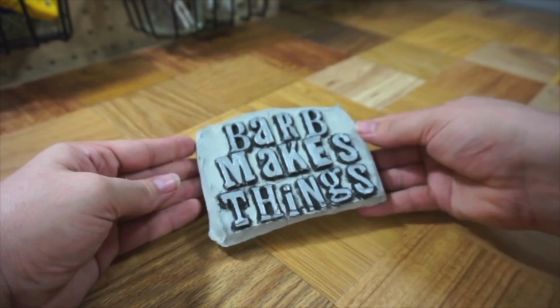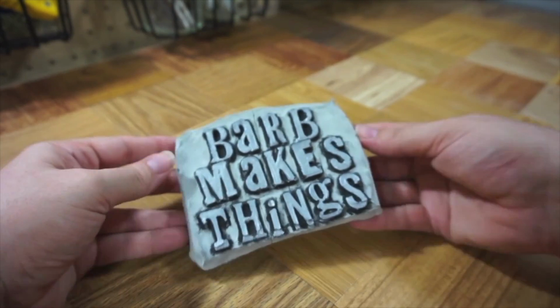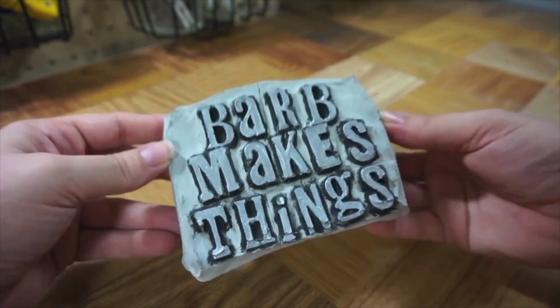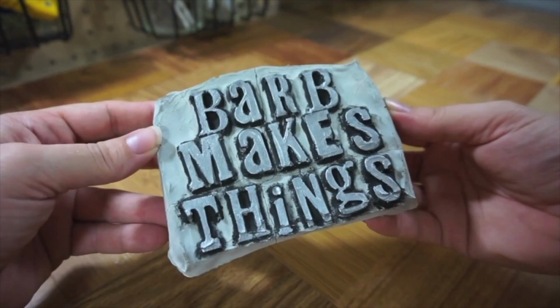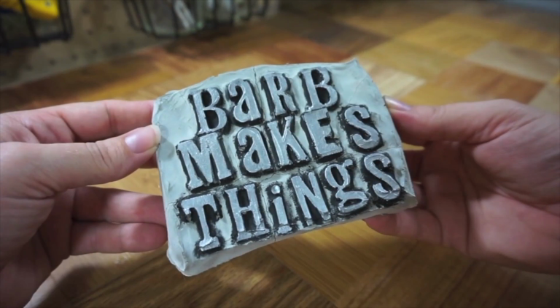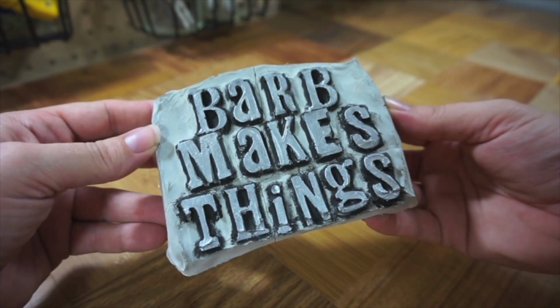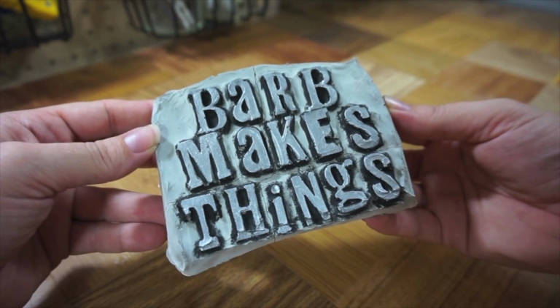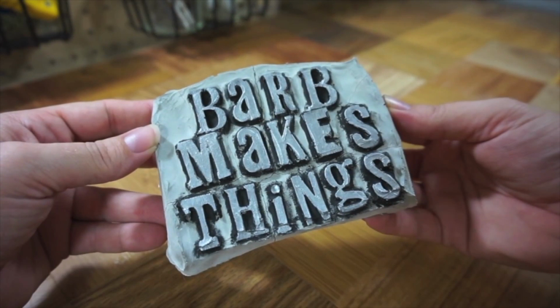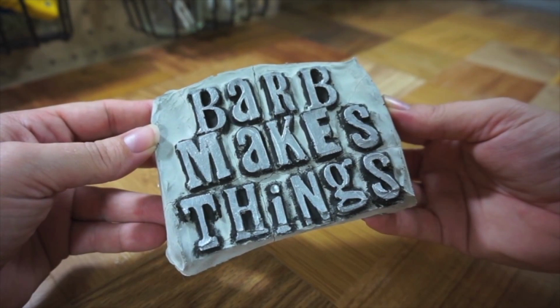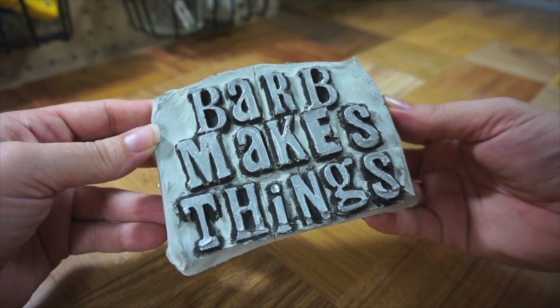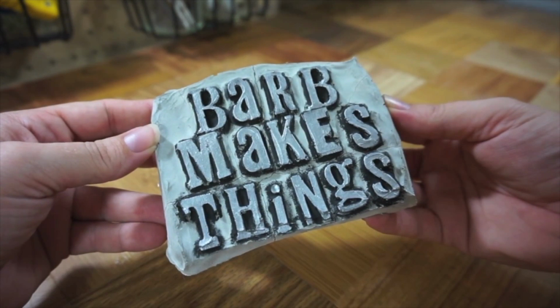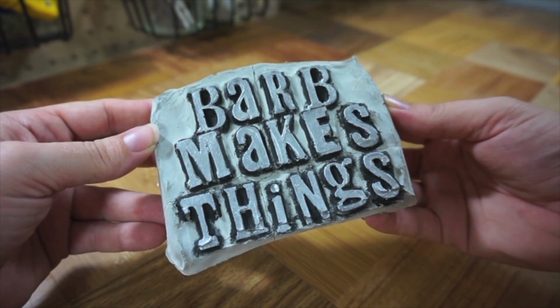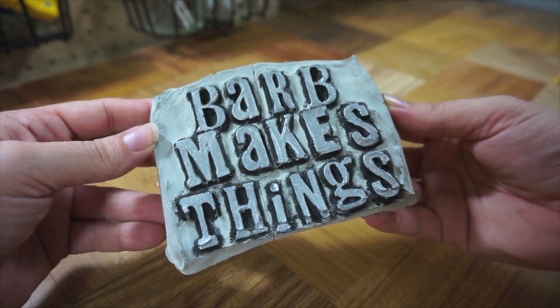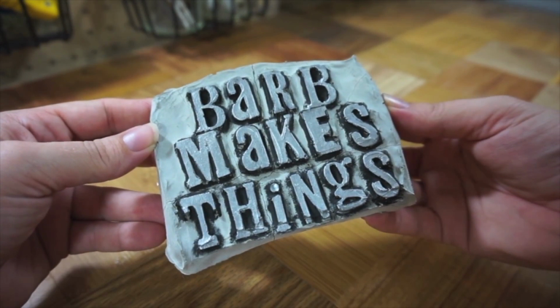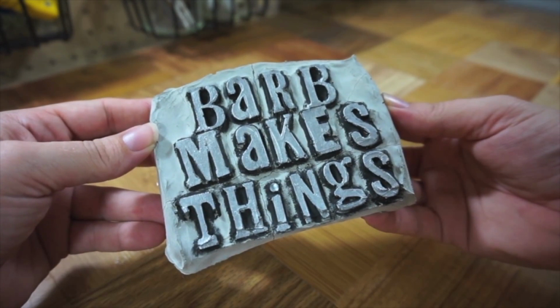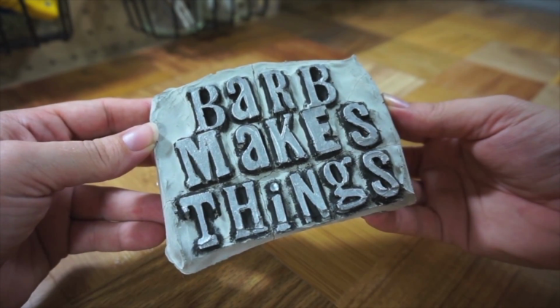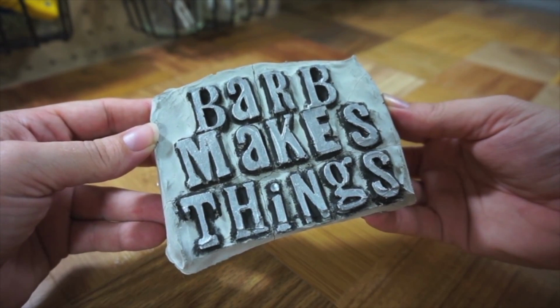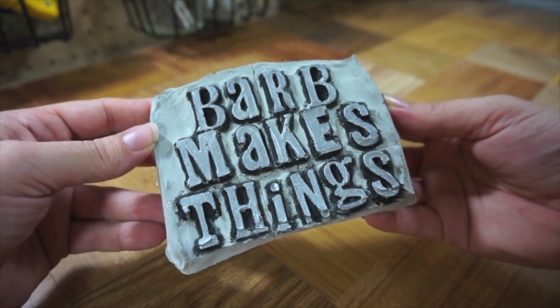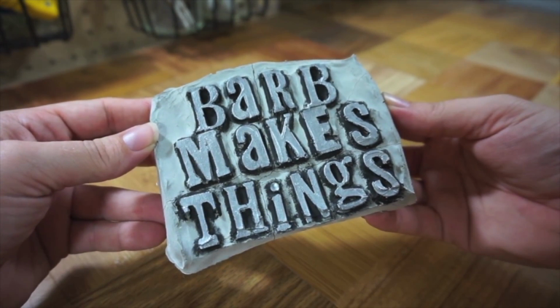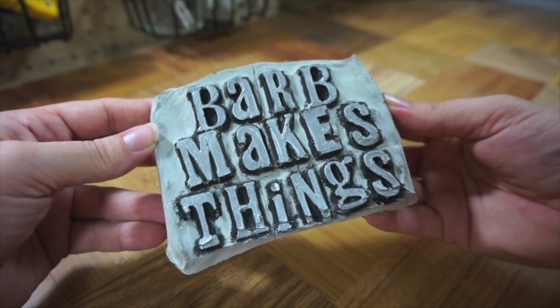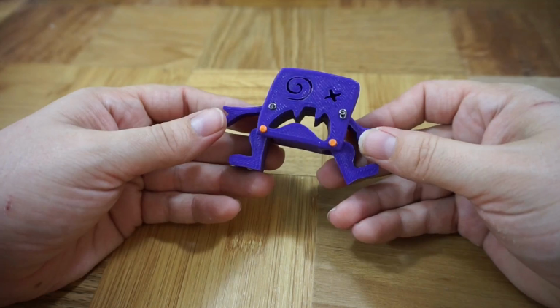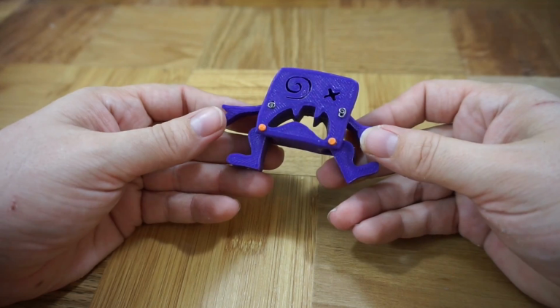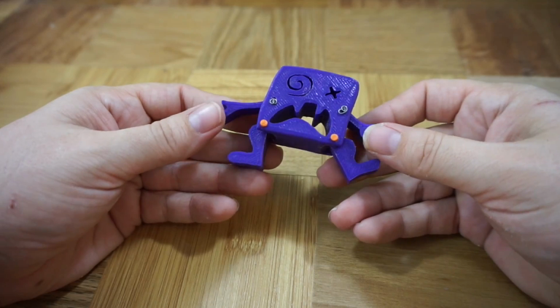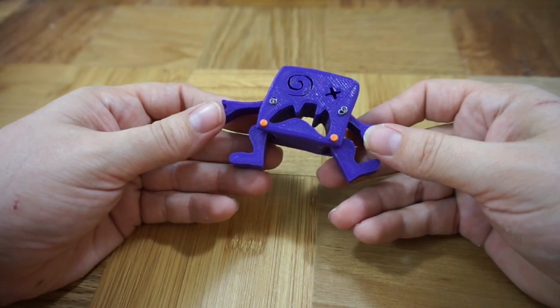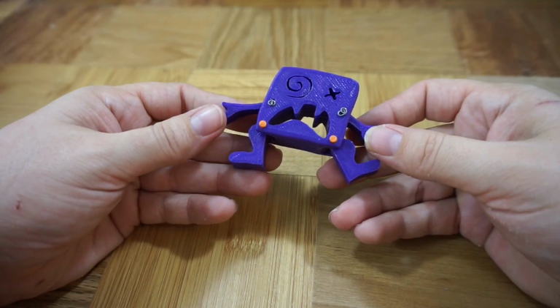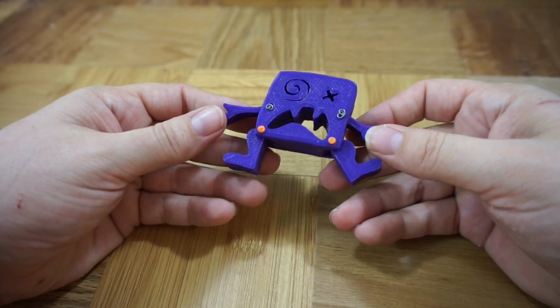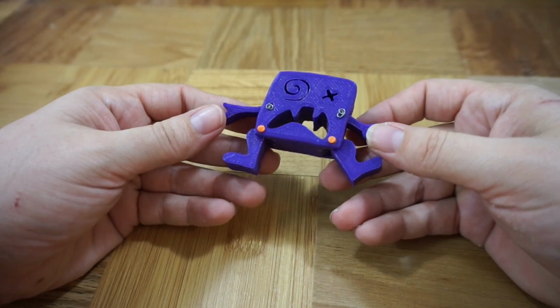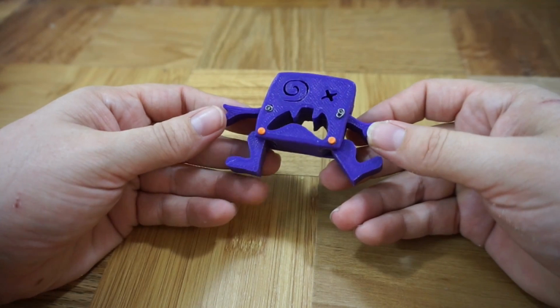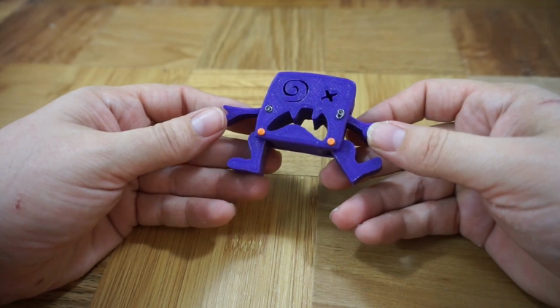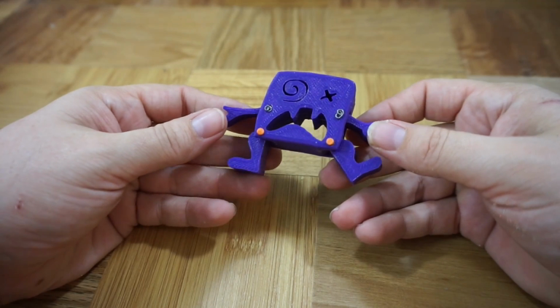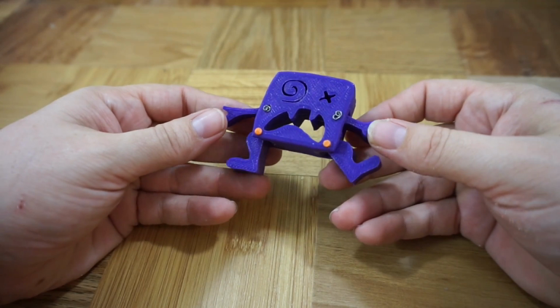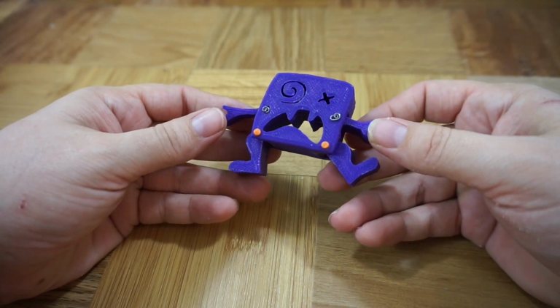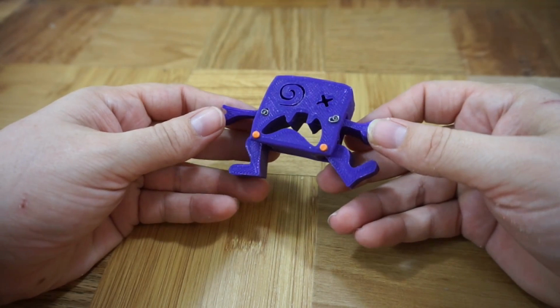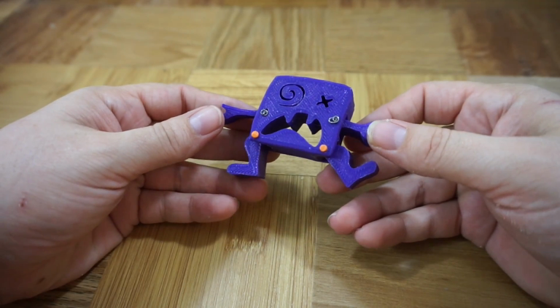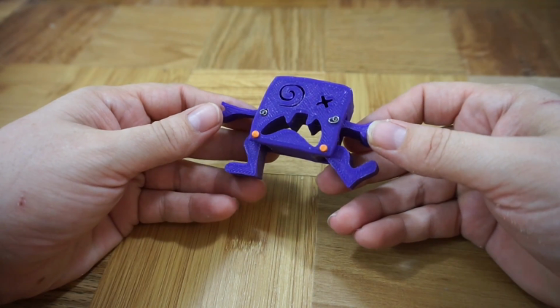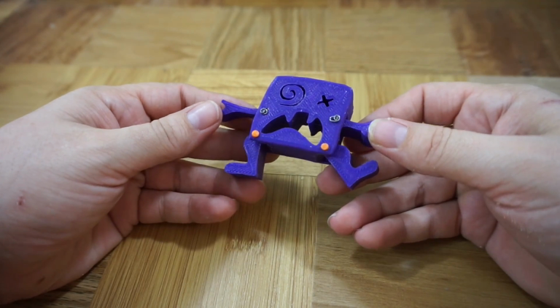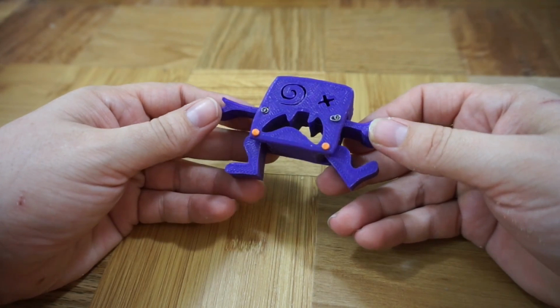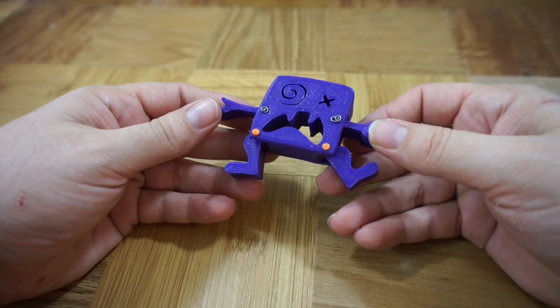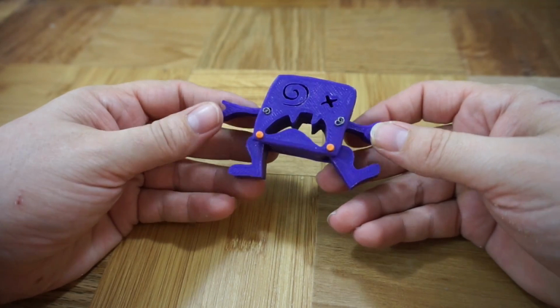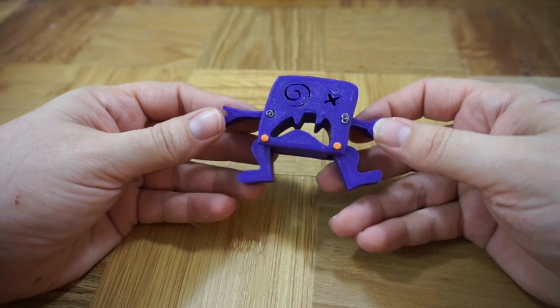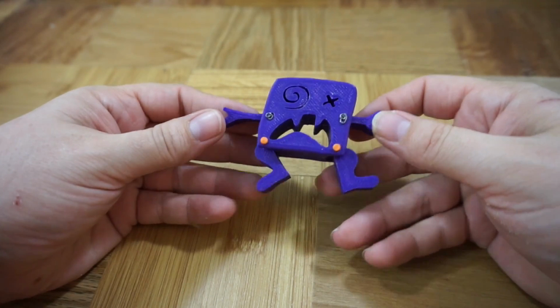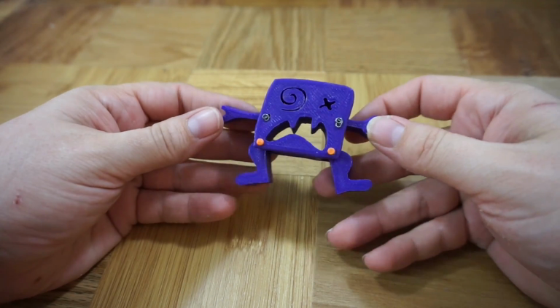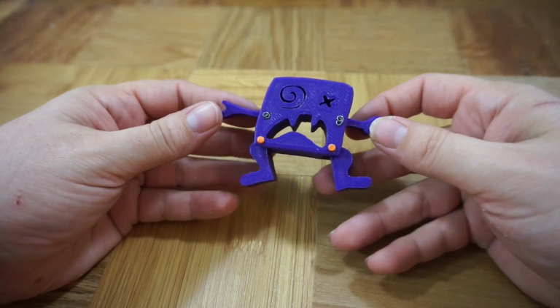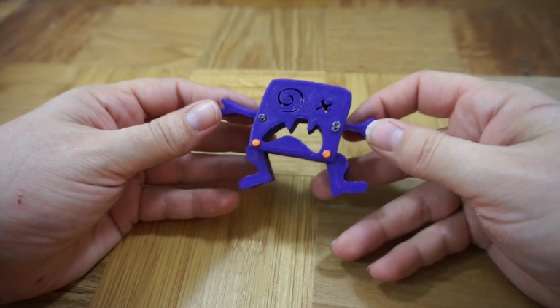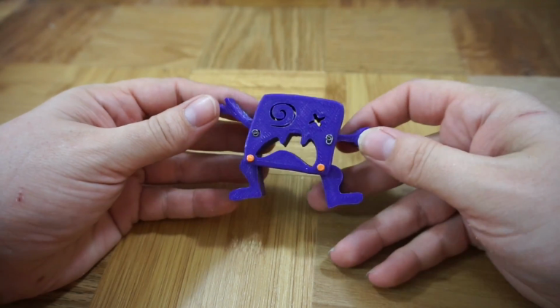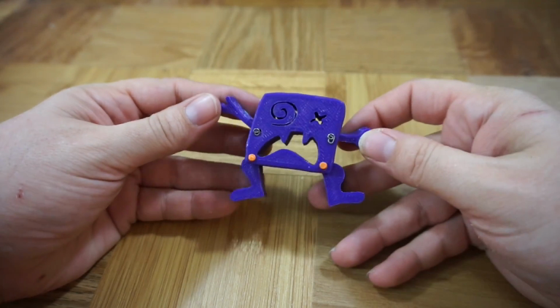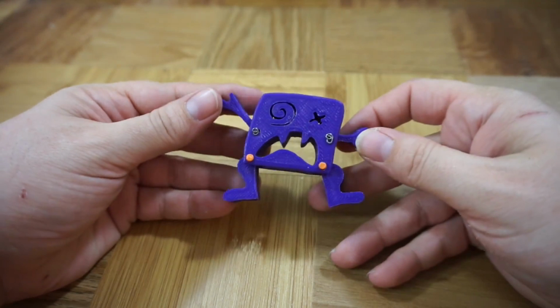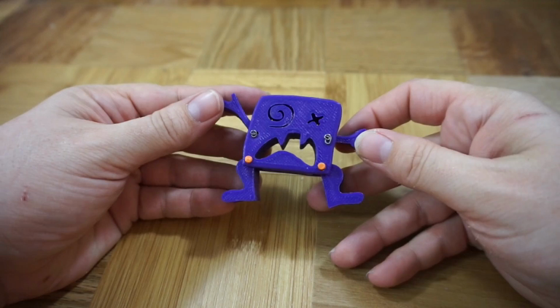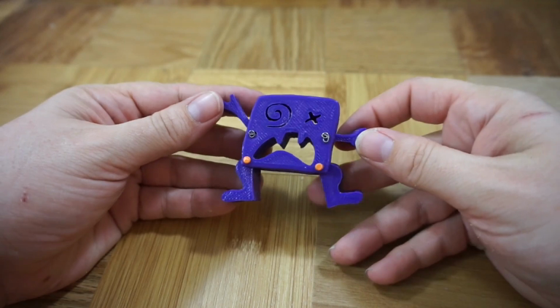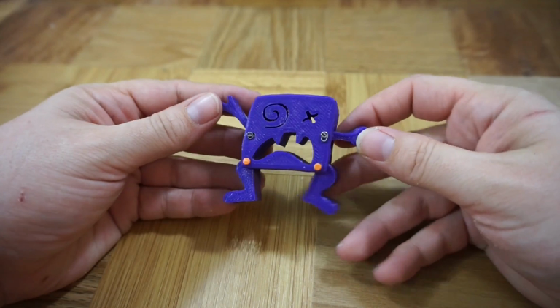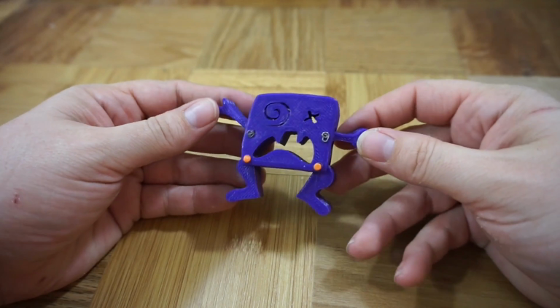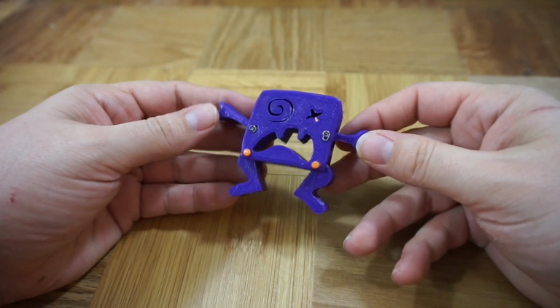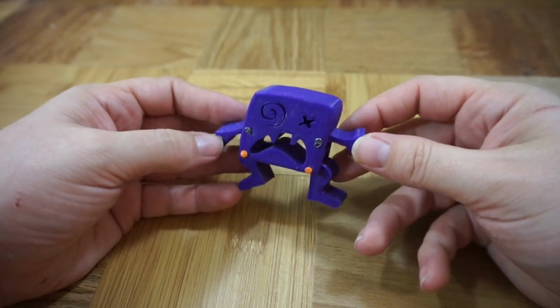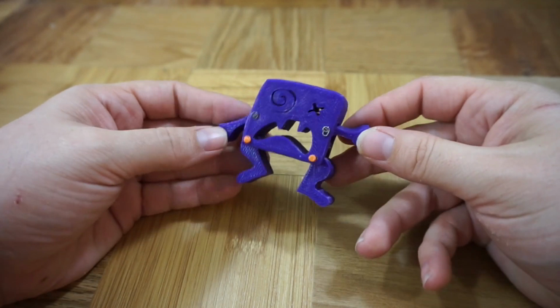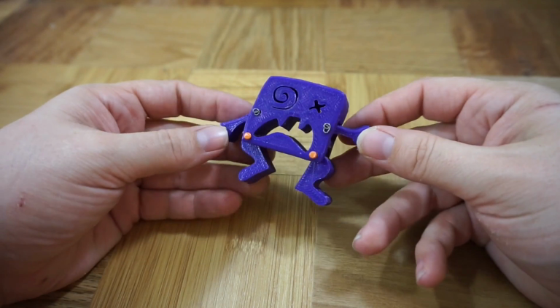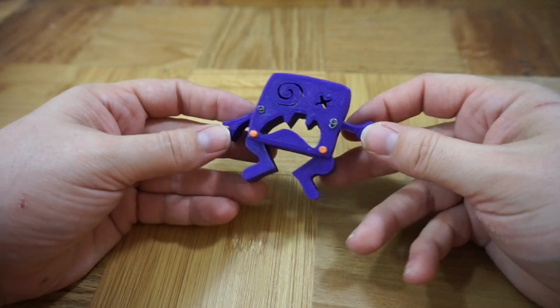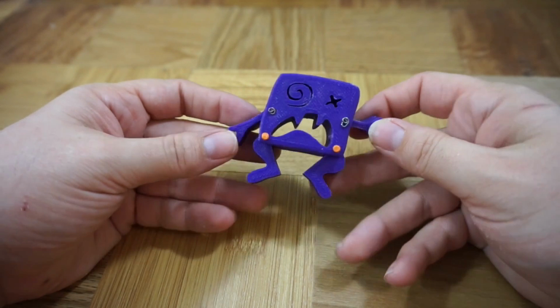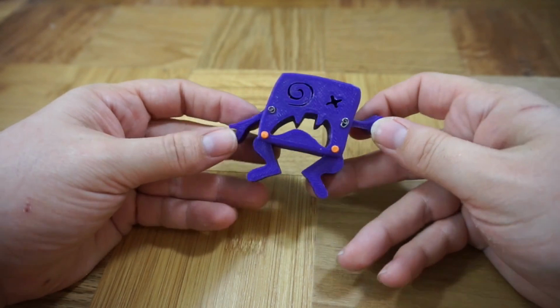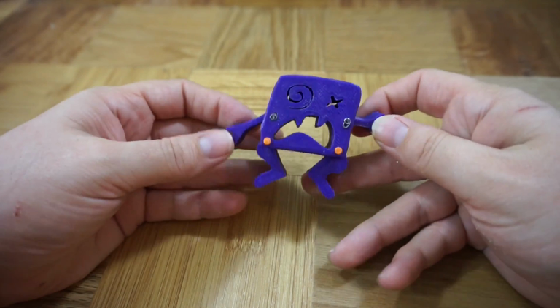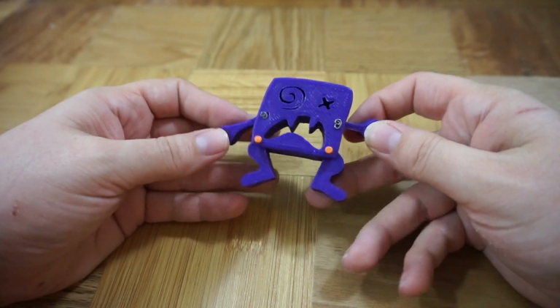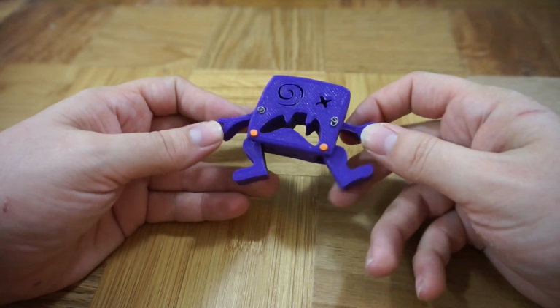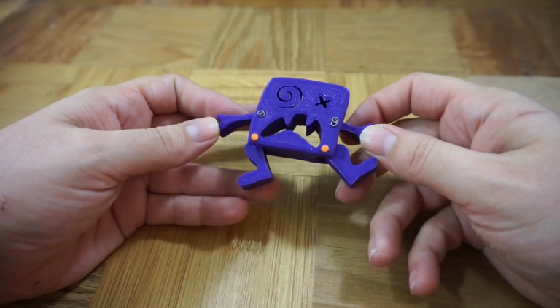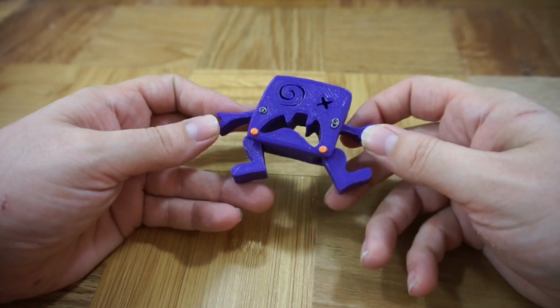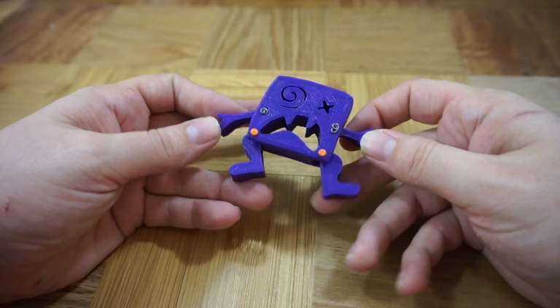Bart makes things! Hi! Today I'm going to show you the technique I use for making 3D filament rivets.